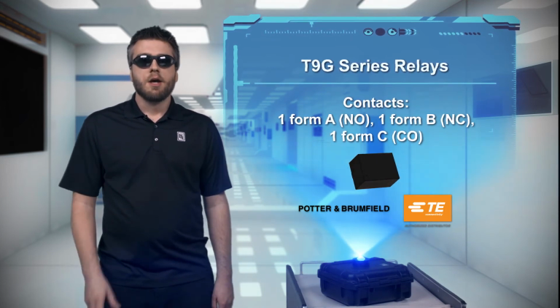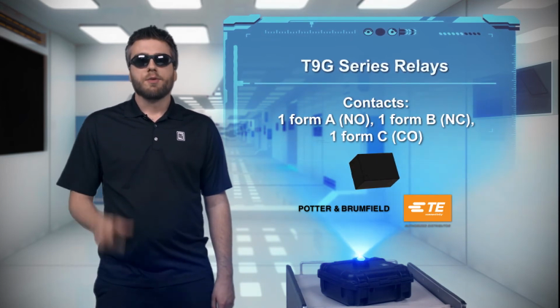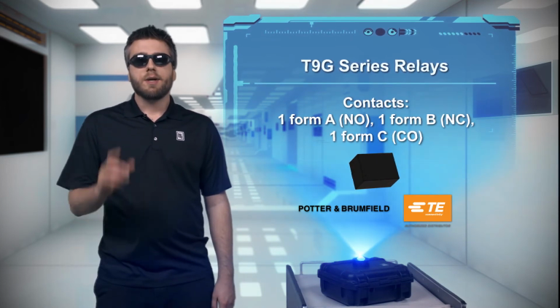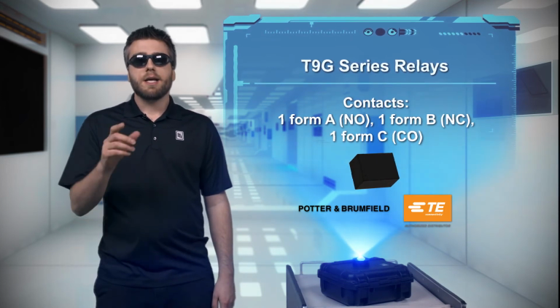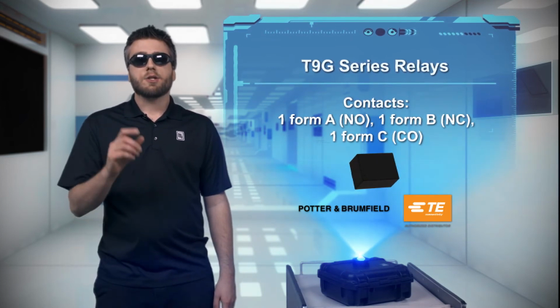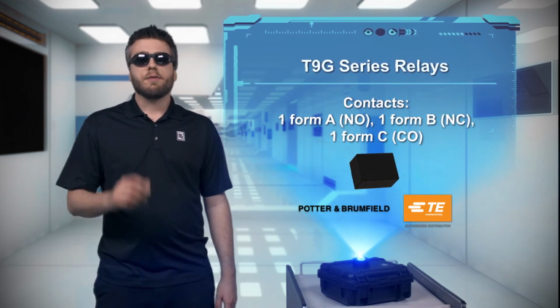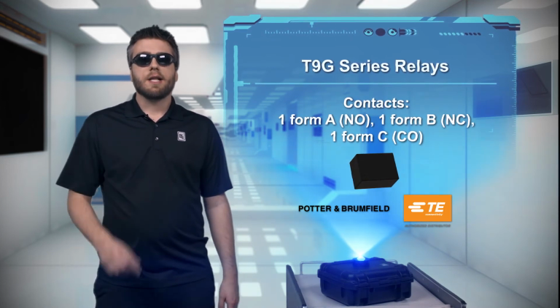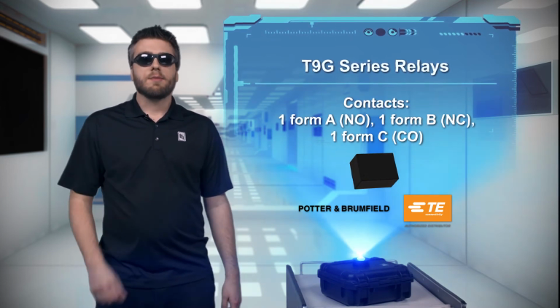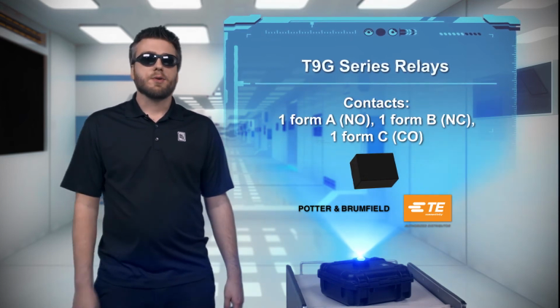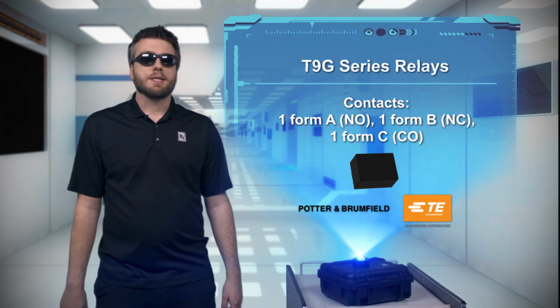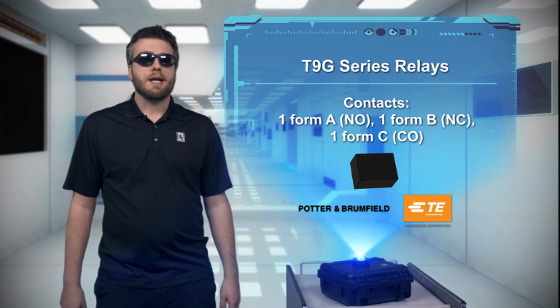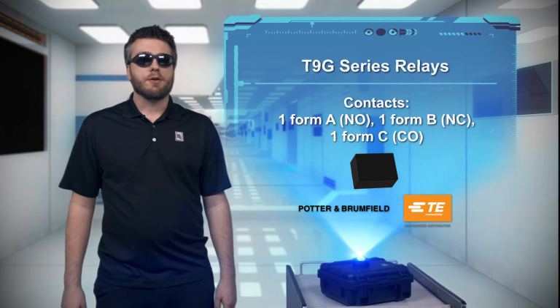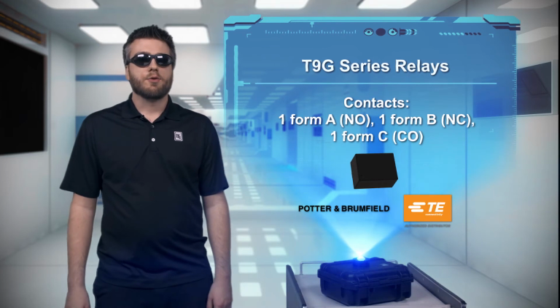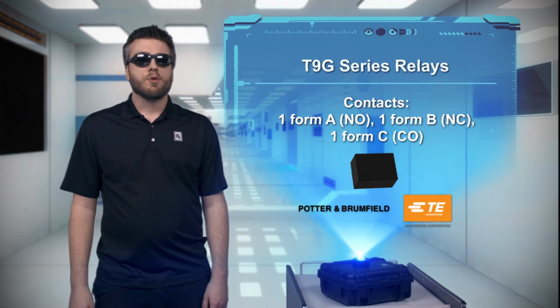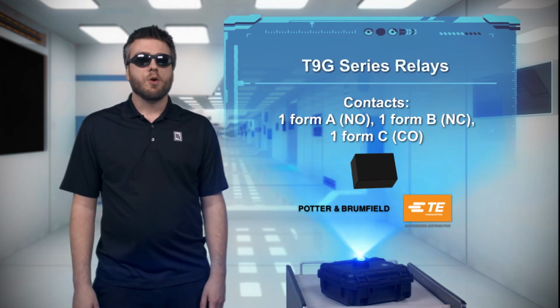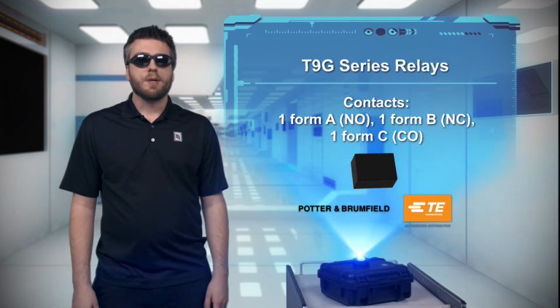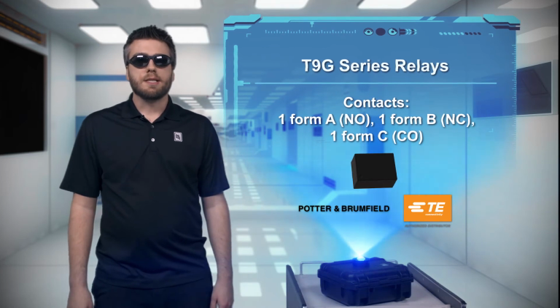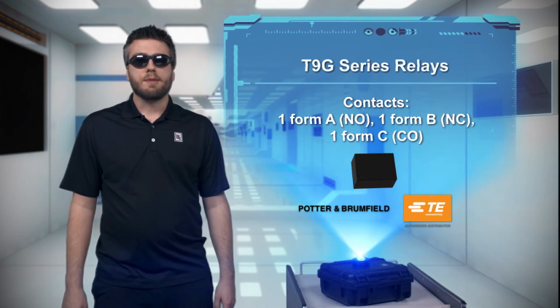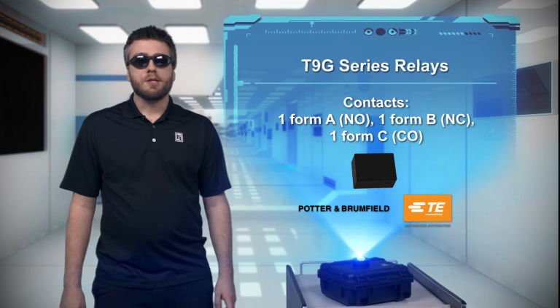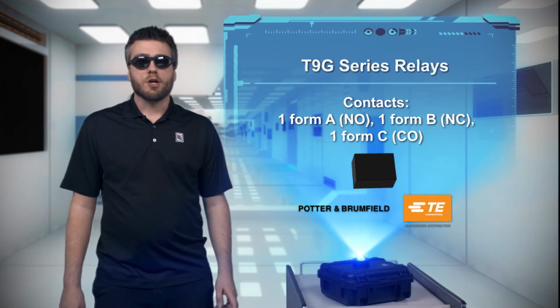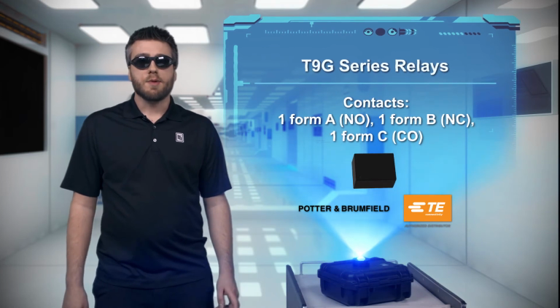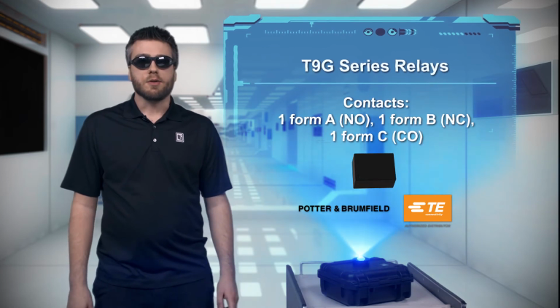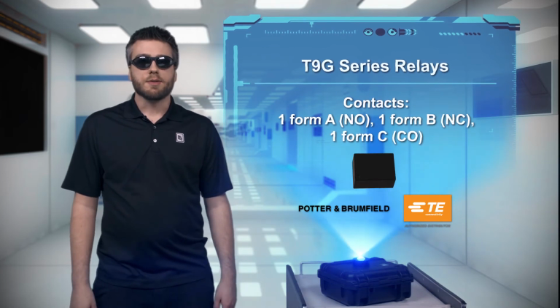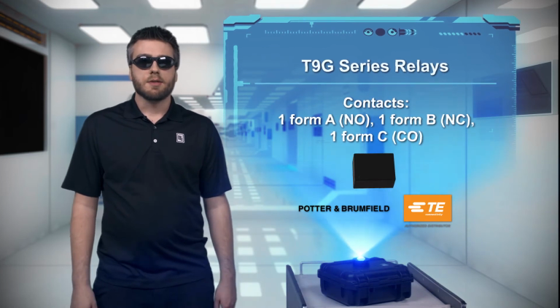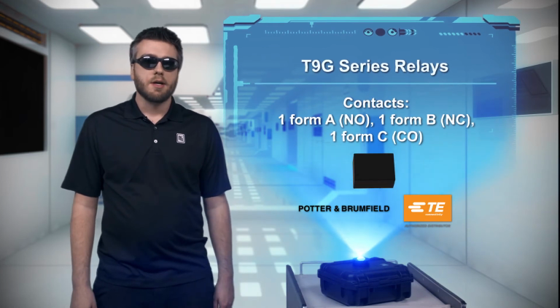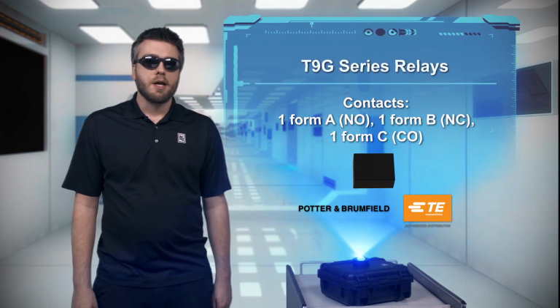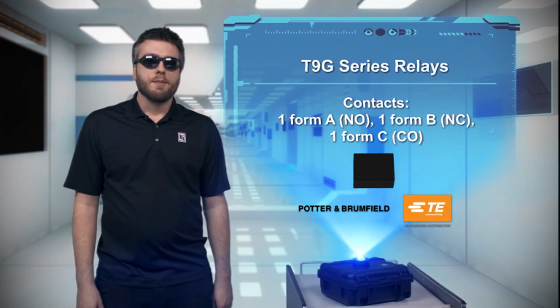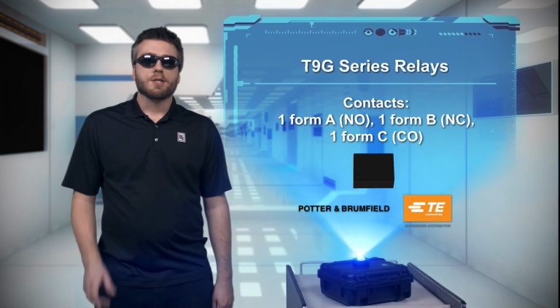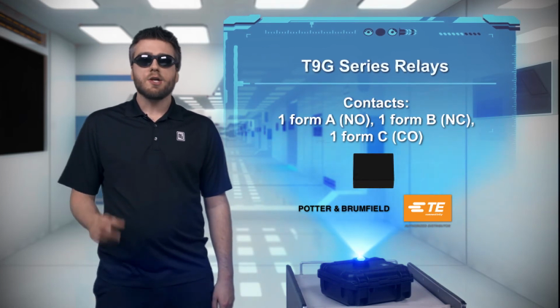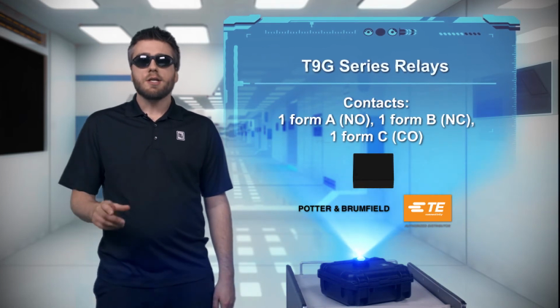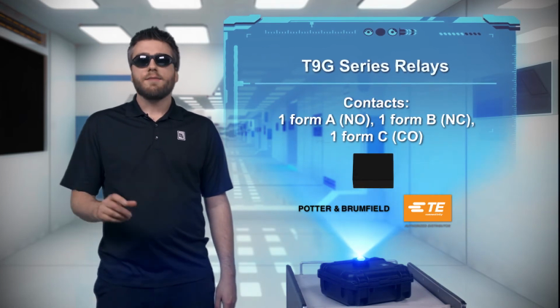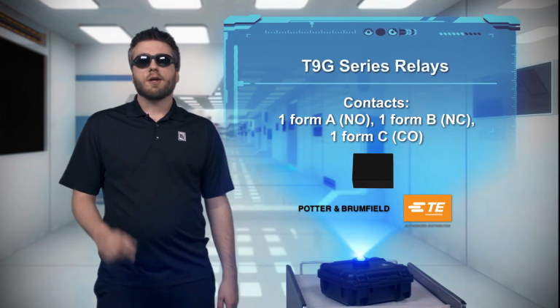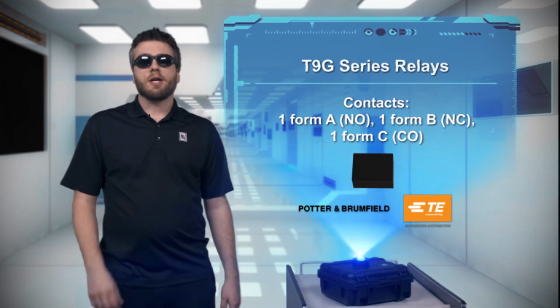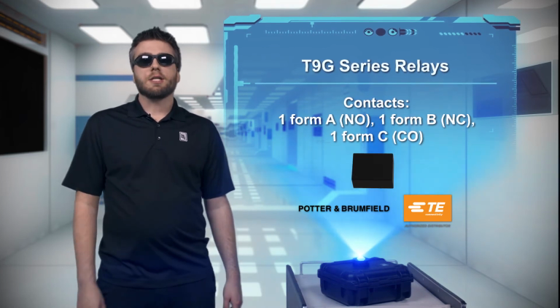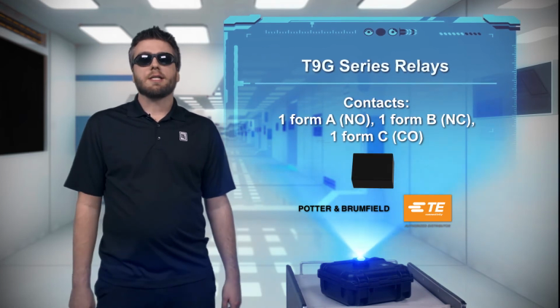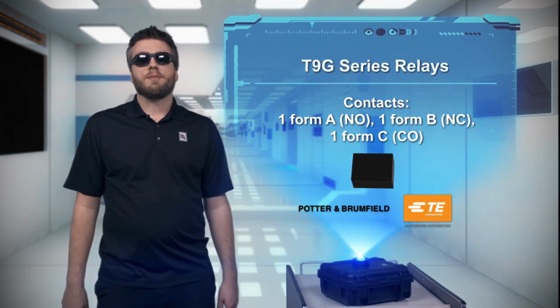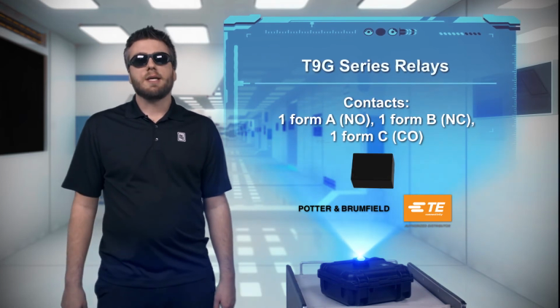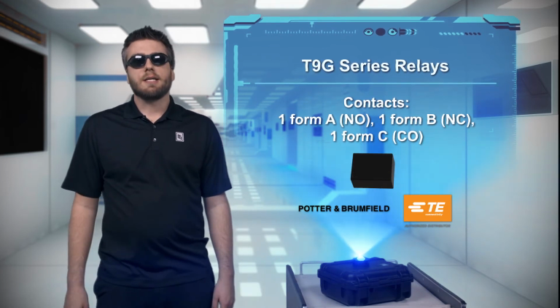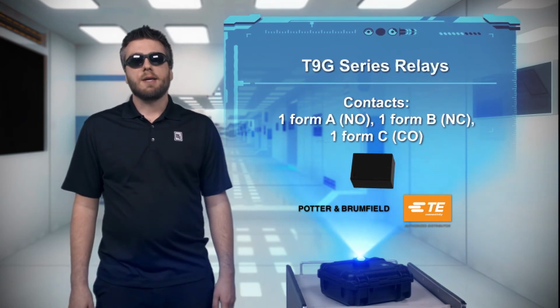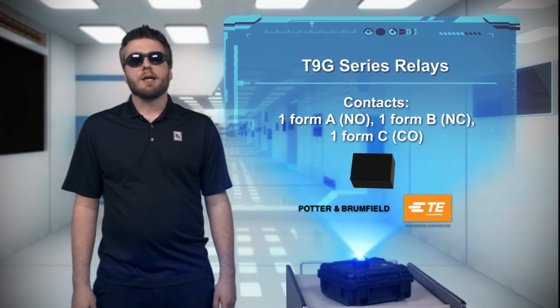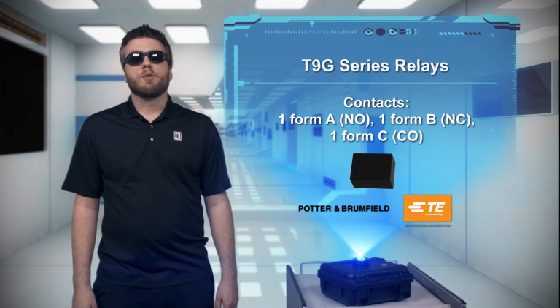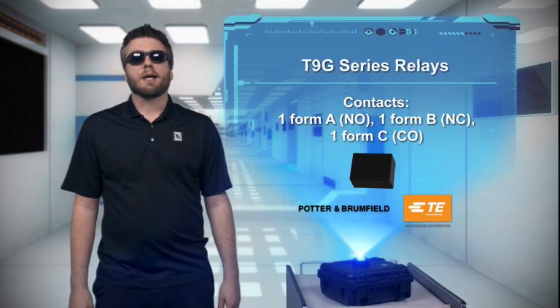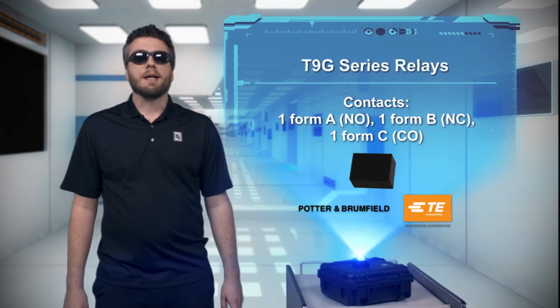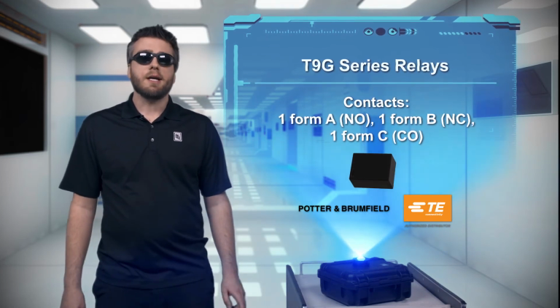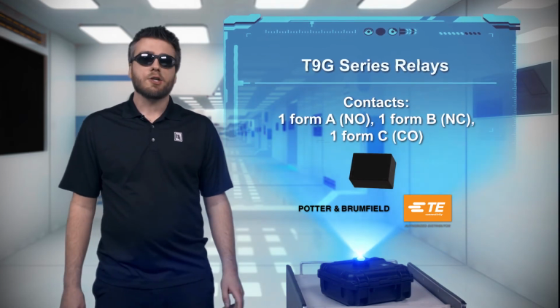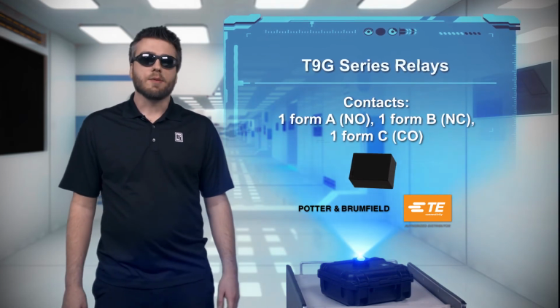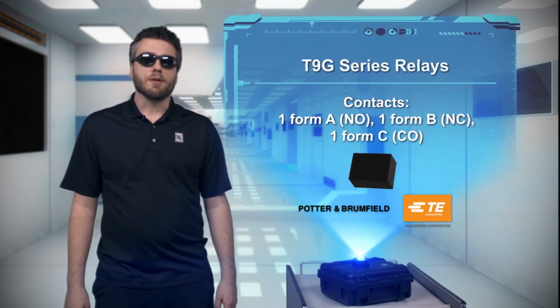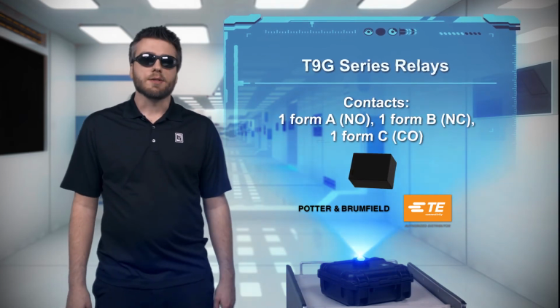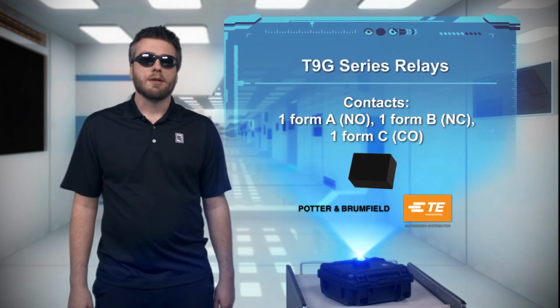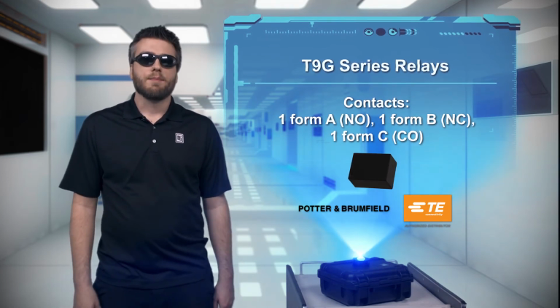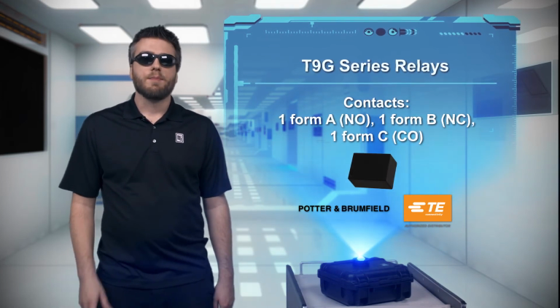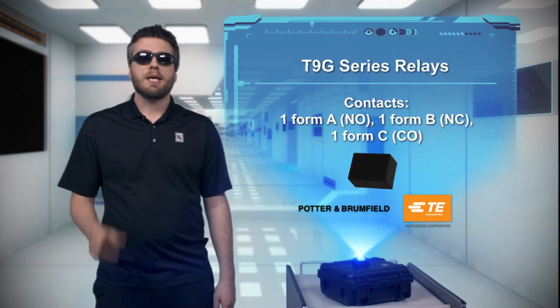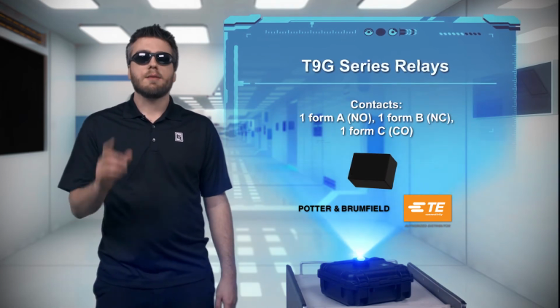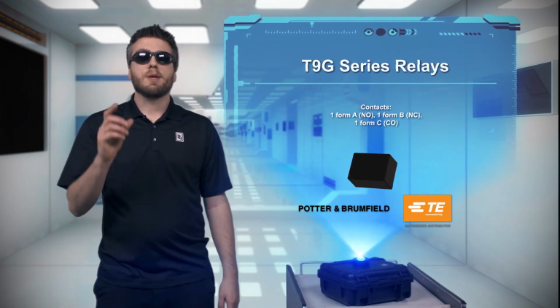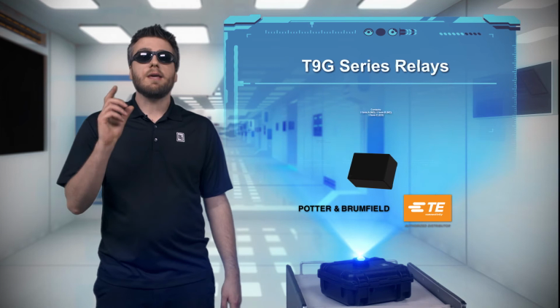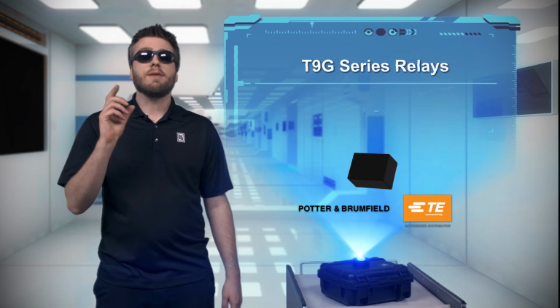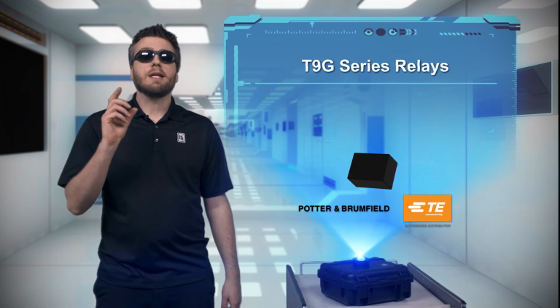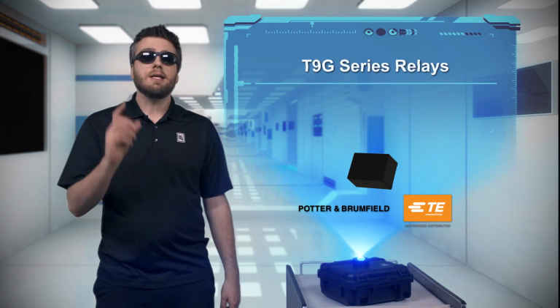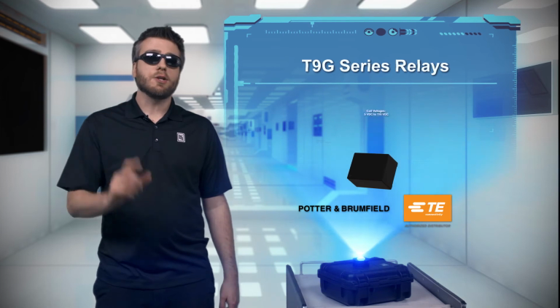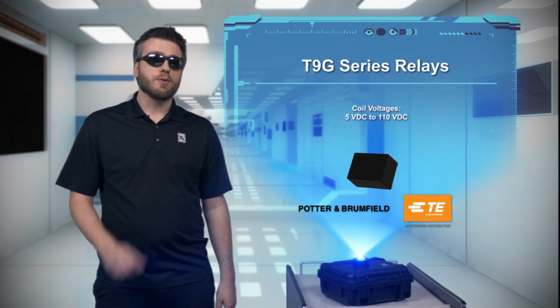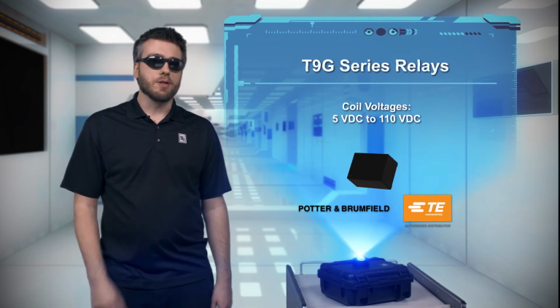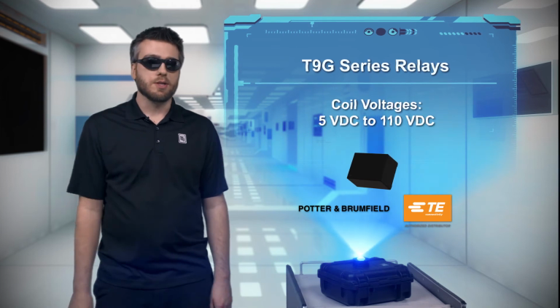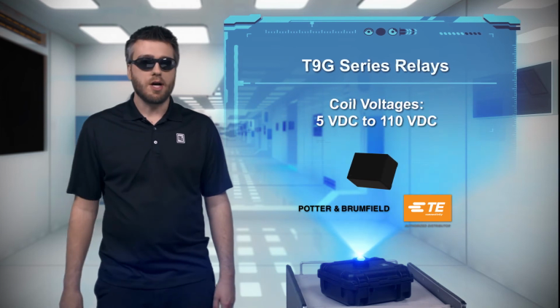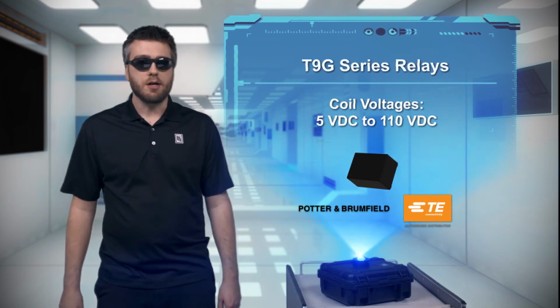The relays are available with standard through-hole PCB terminals, but certain configurations have PCB and quick connect terminals, making them even easier to install.